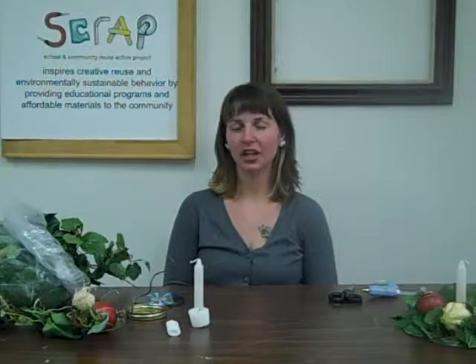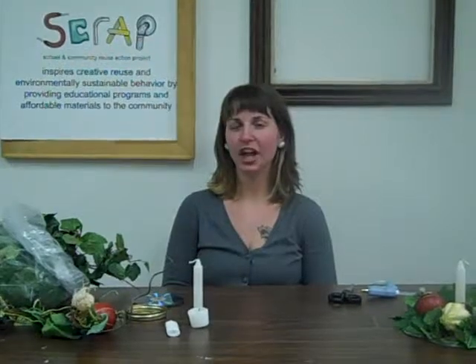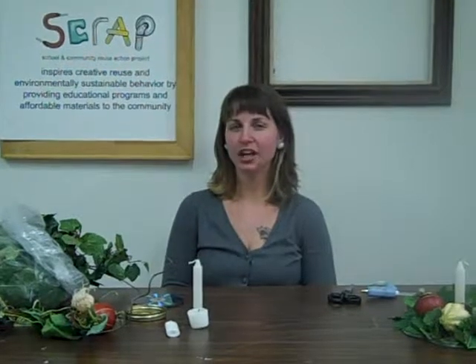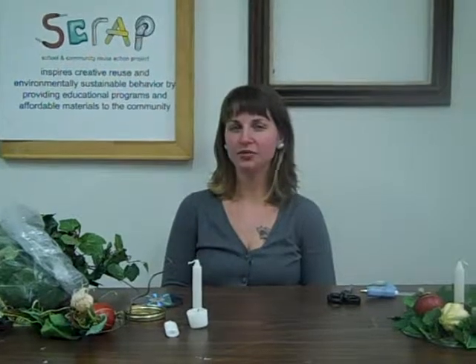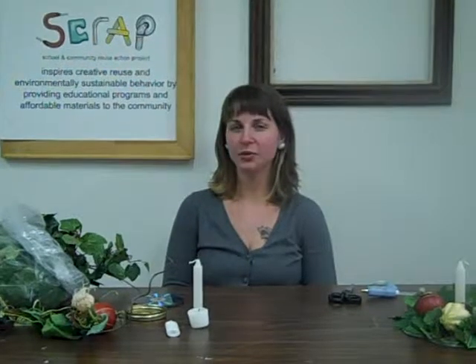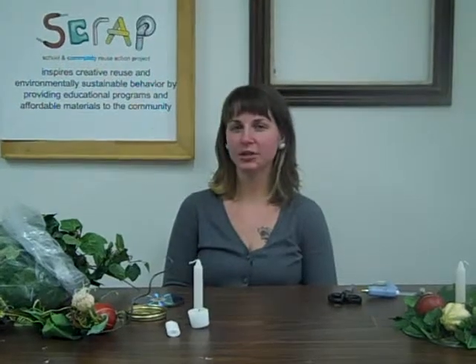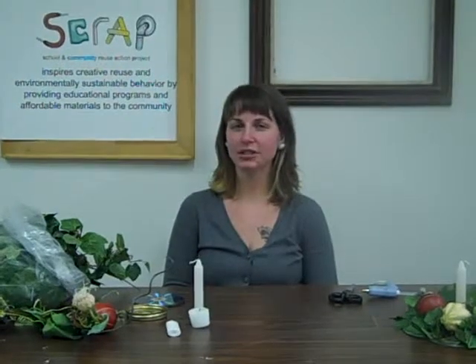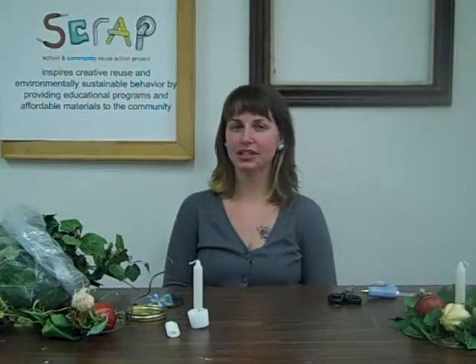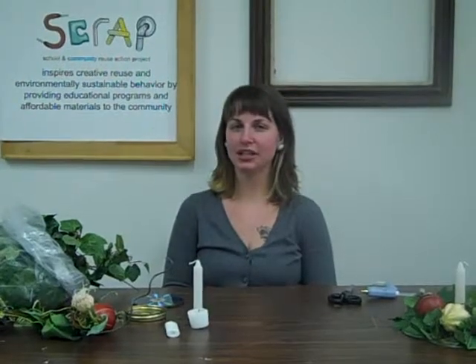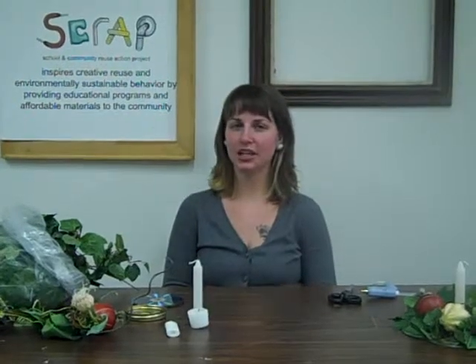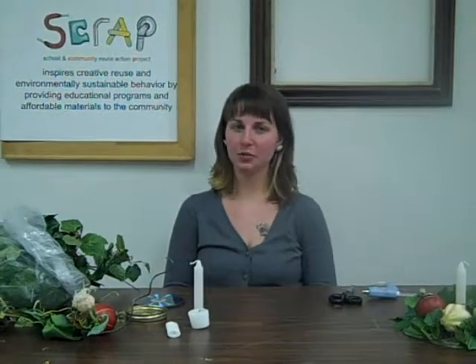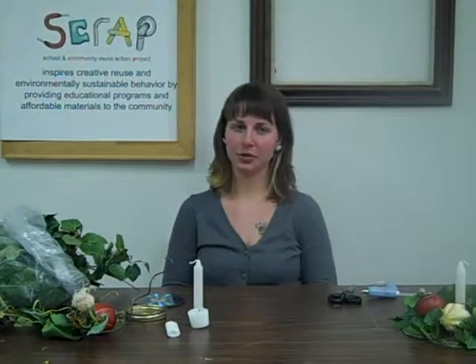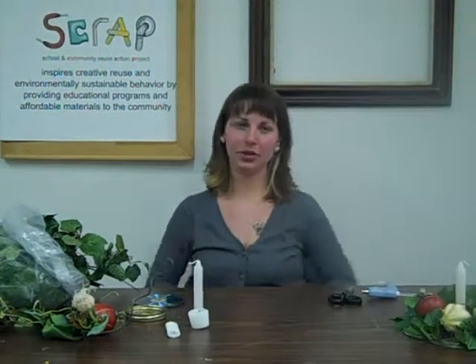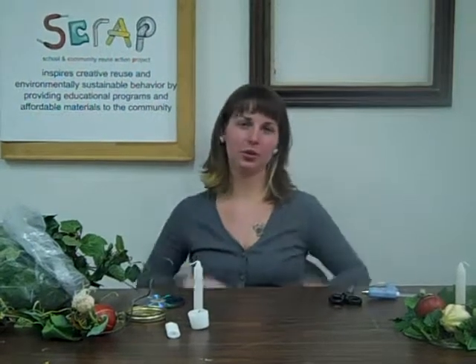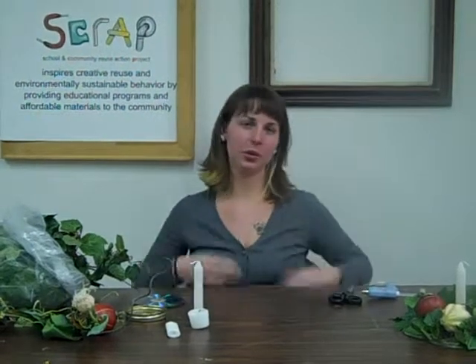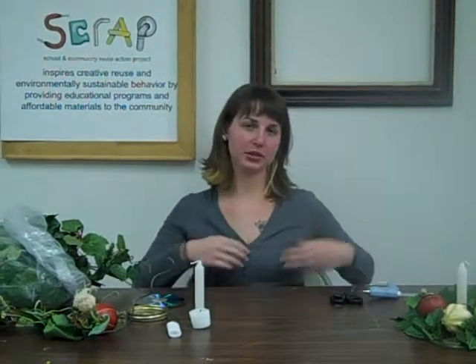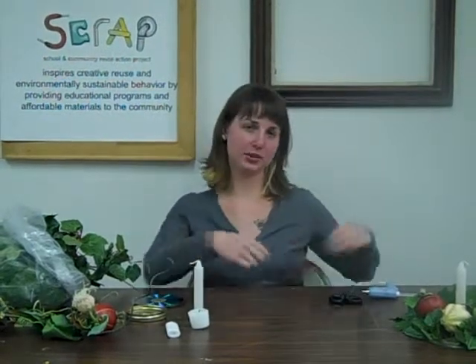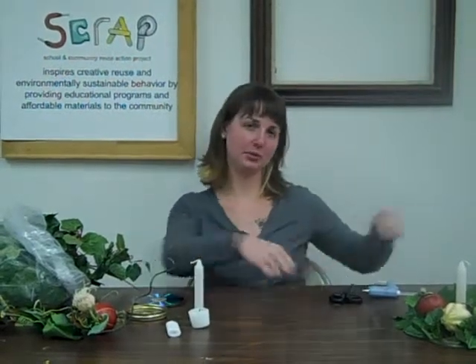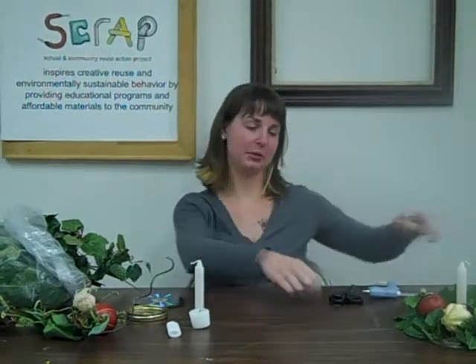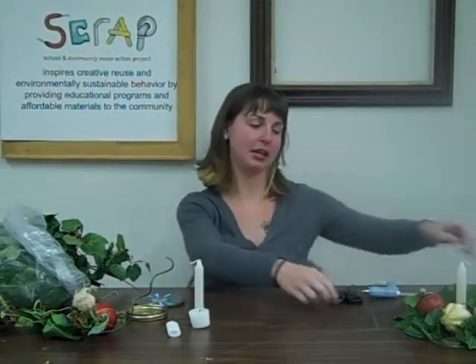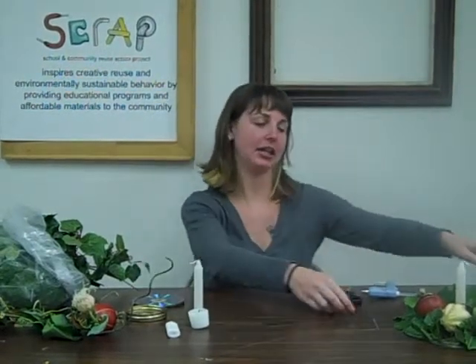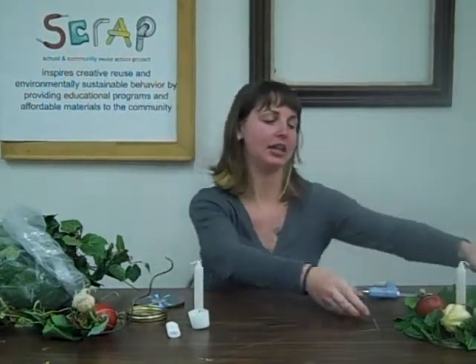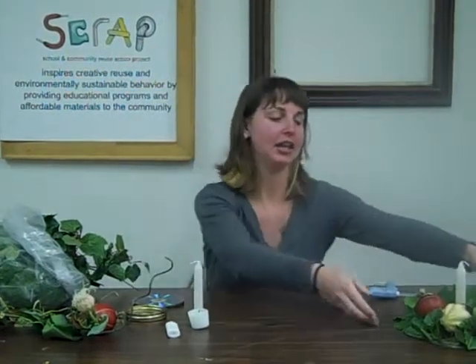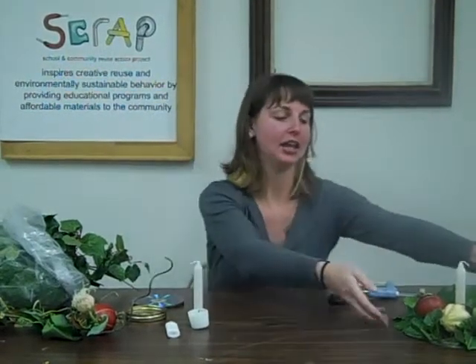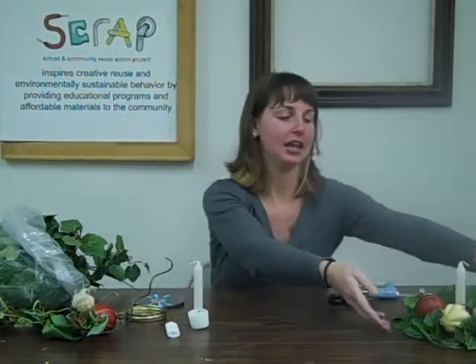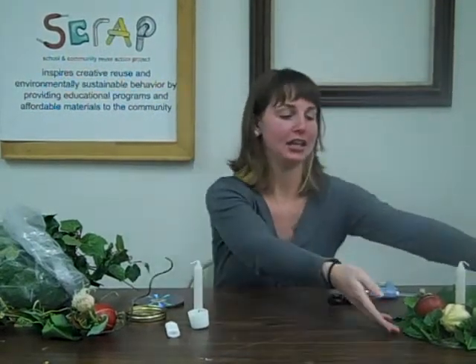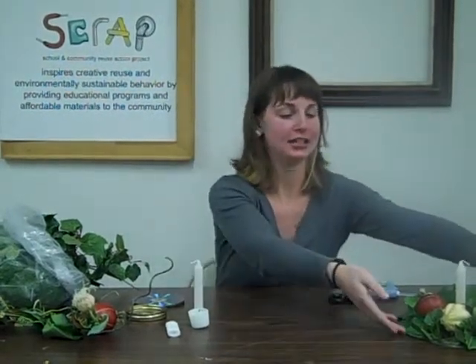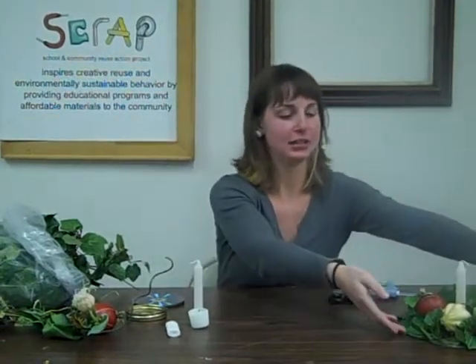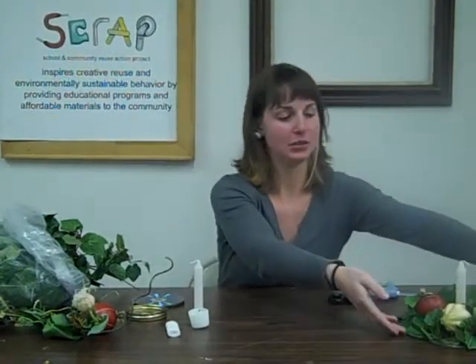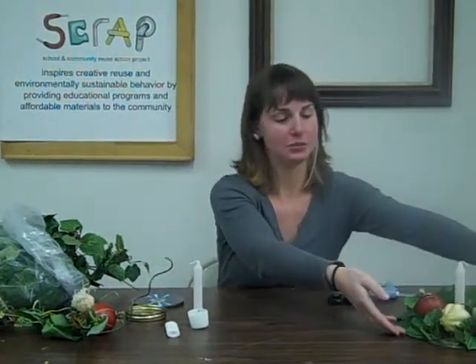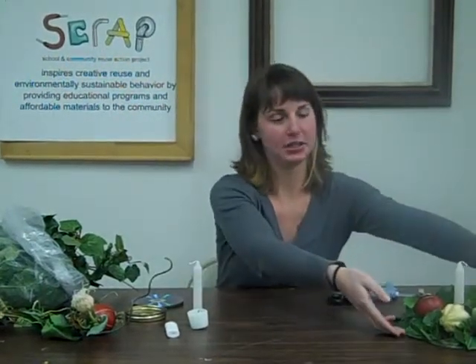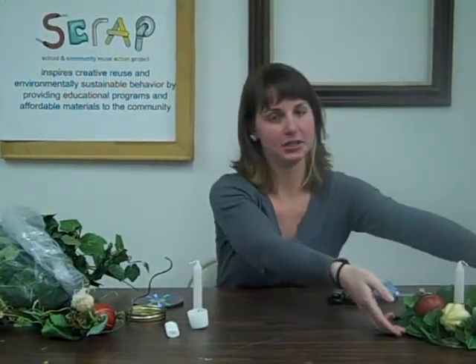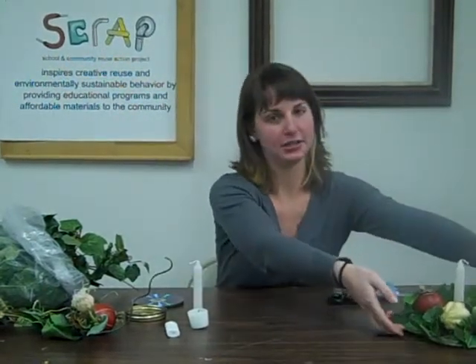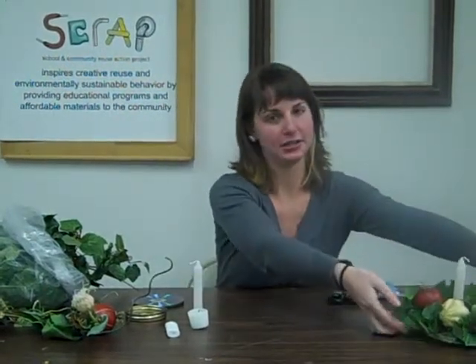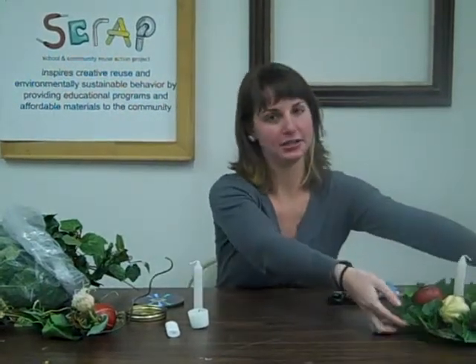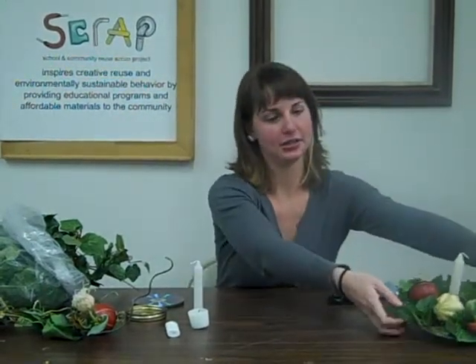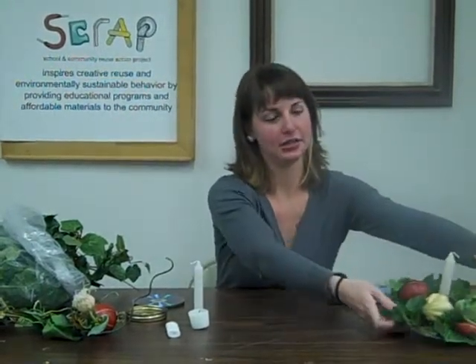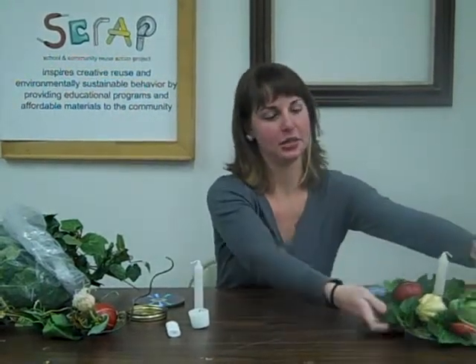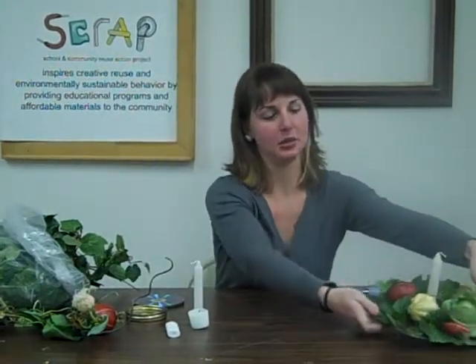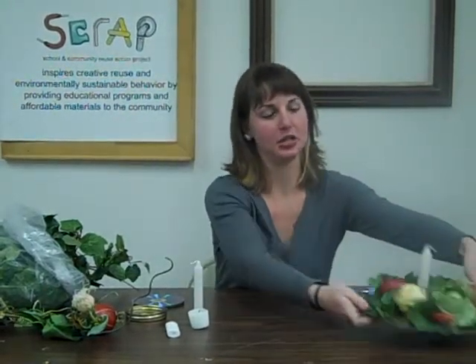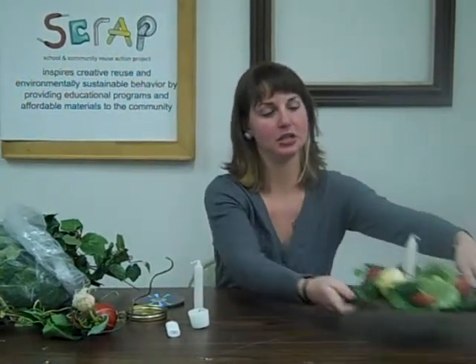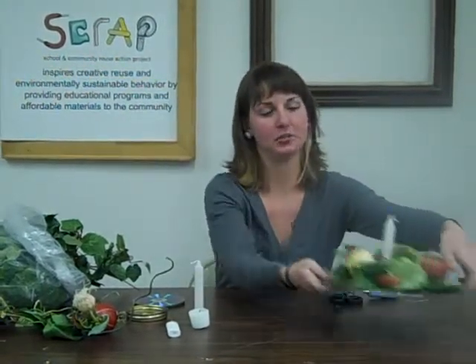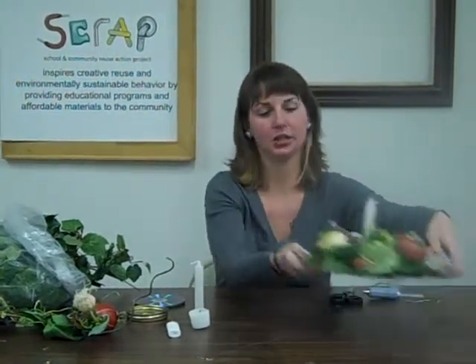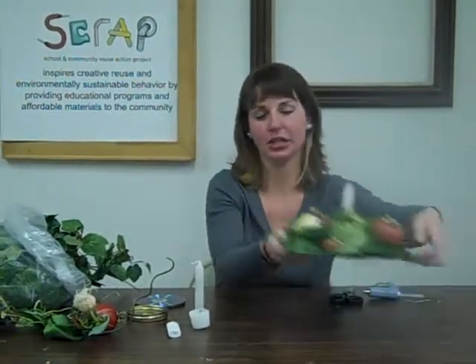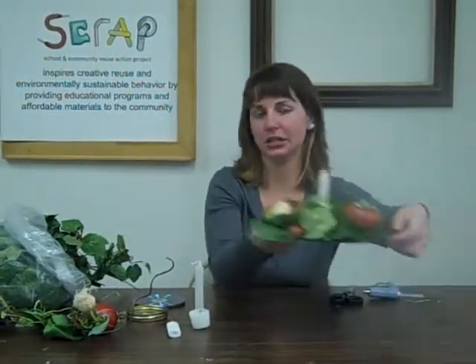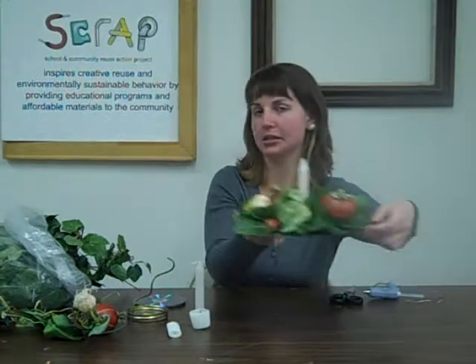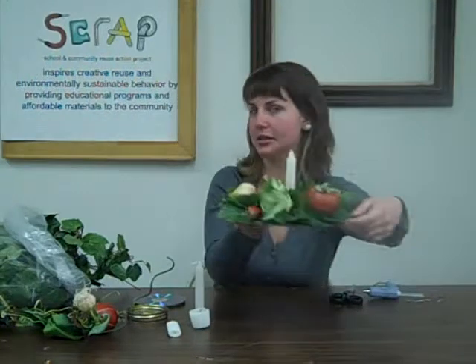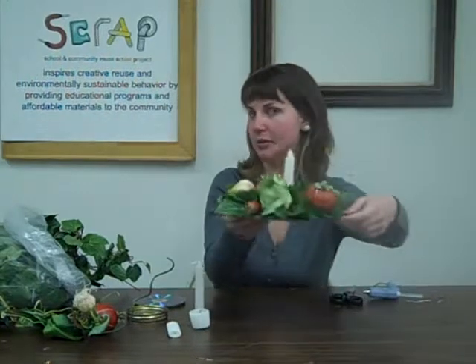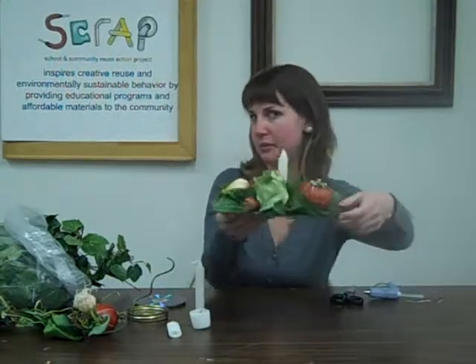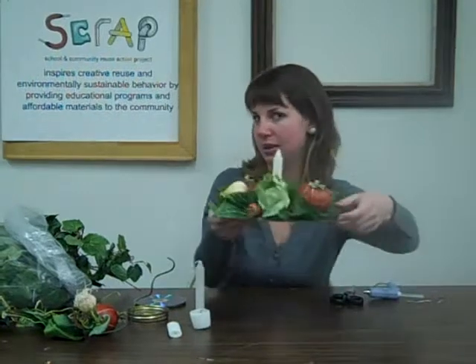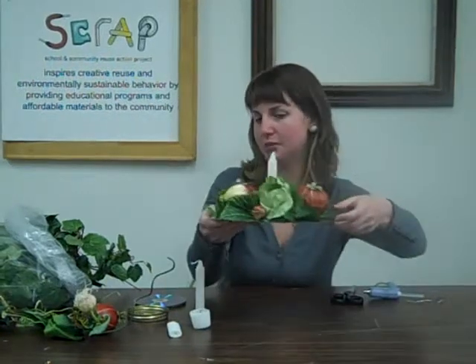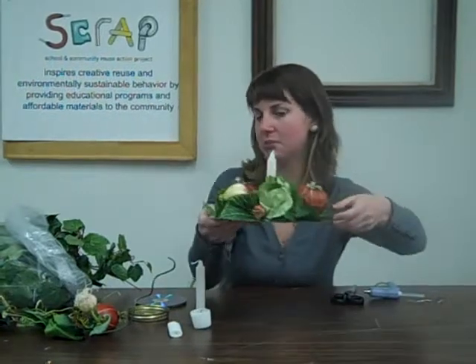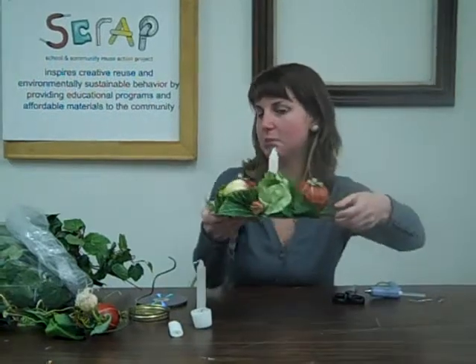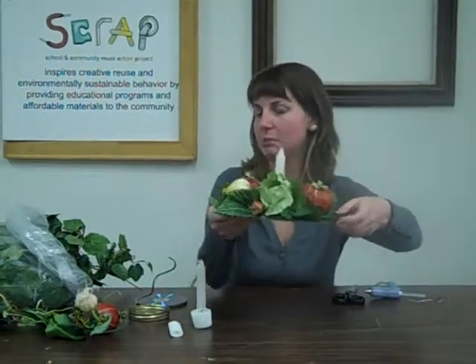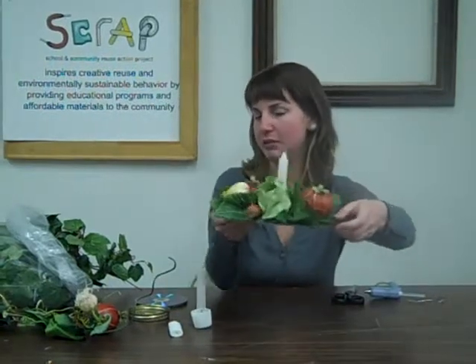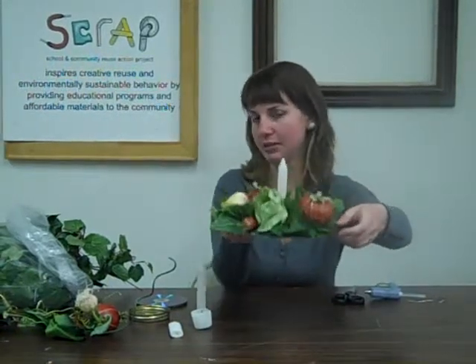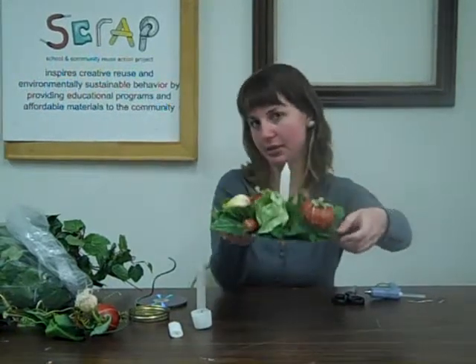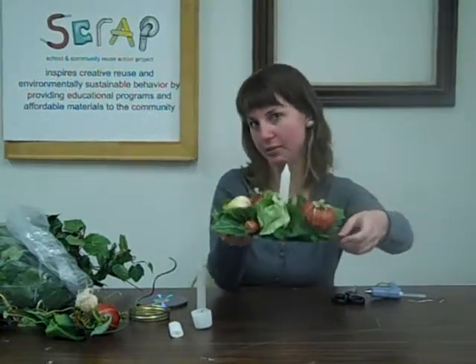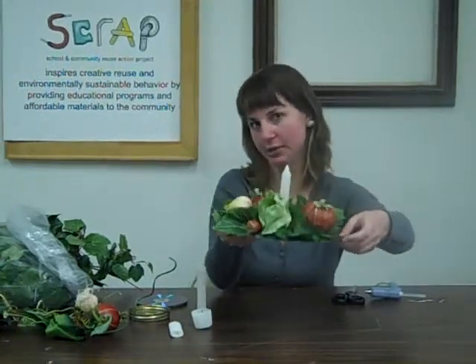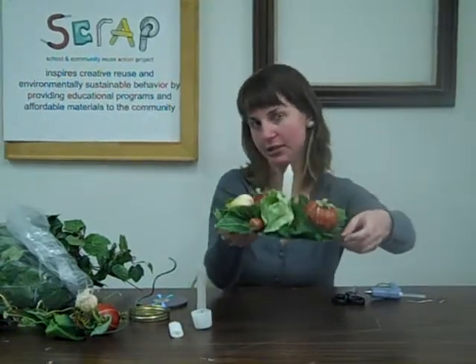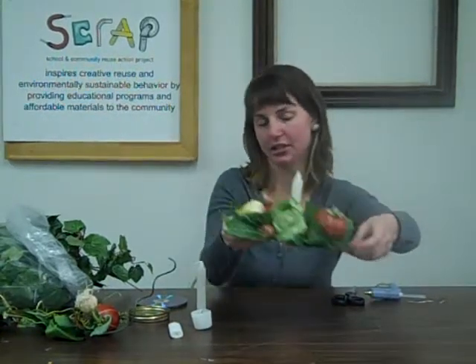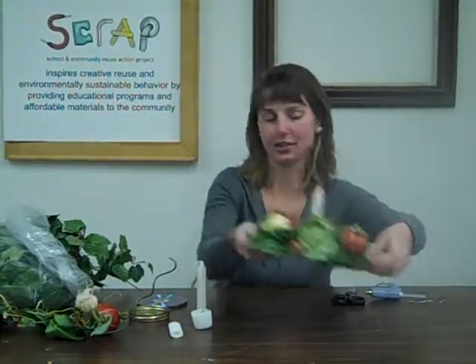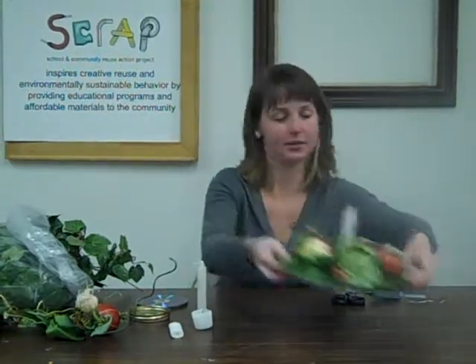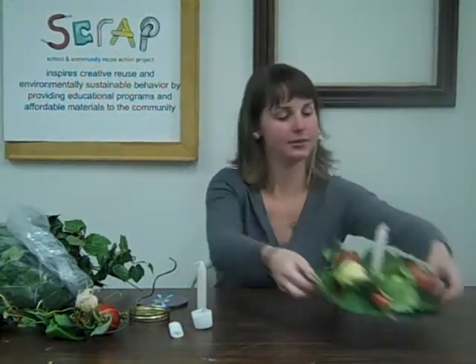Hi everyone, today we are going to be making a centerpiece that will end up looking something maybe similar to this.